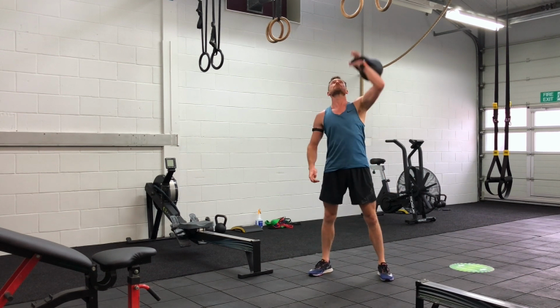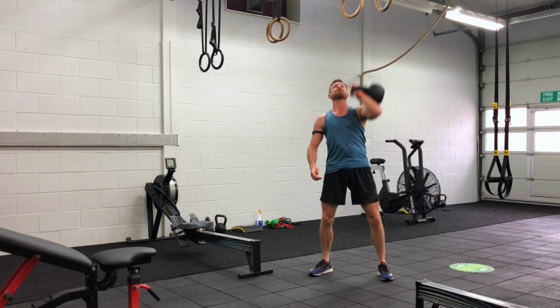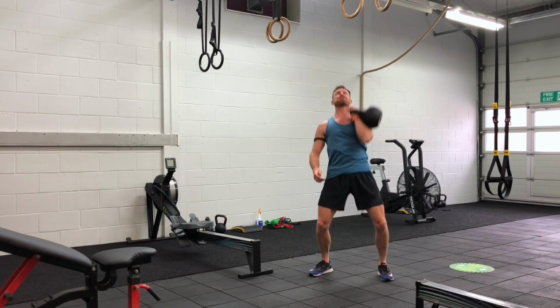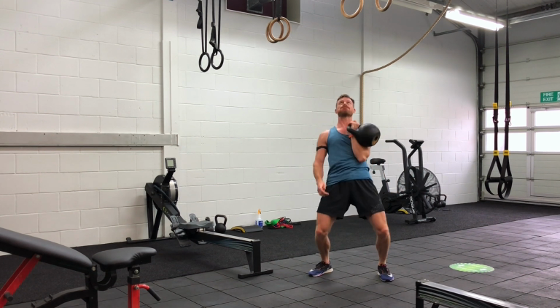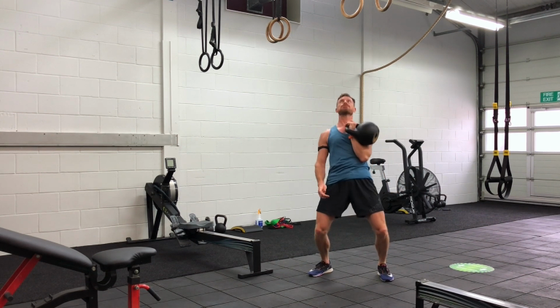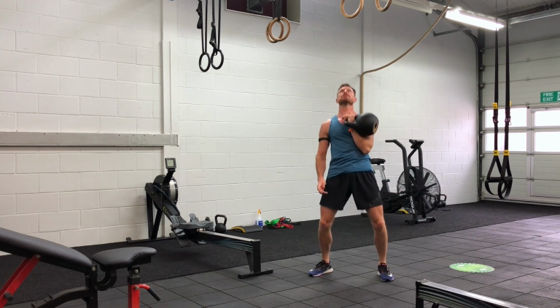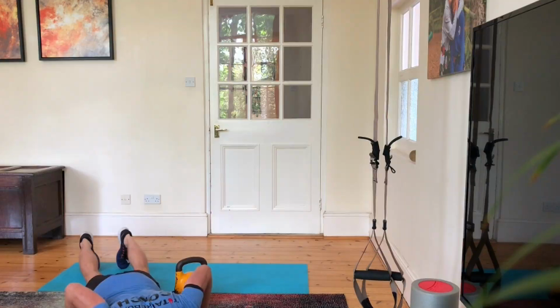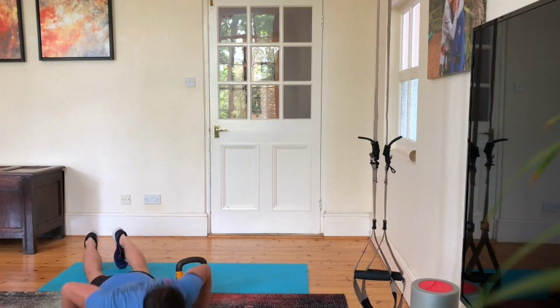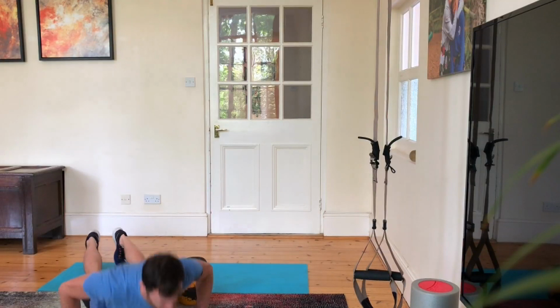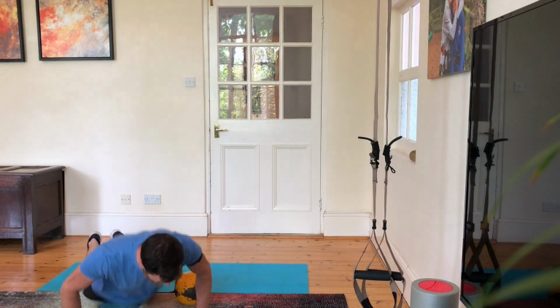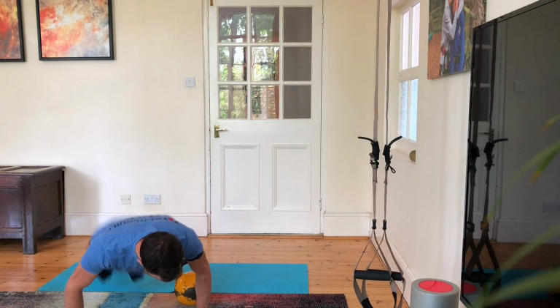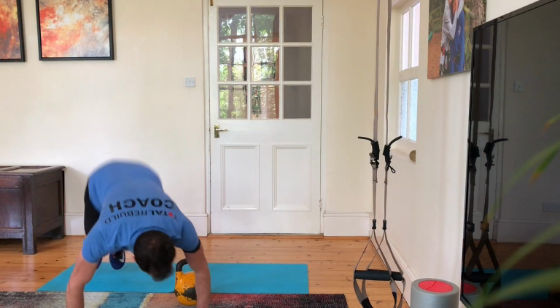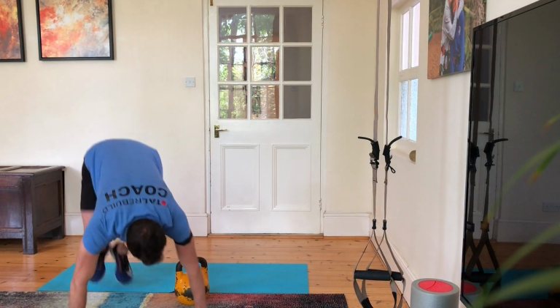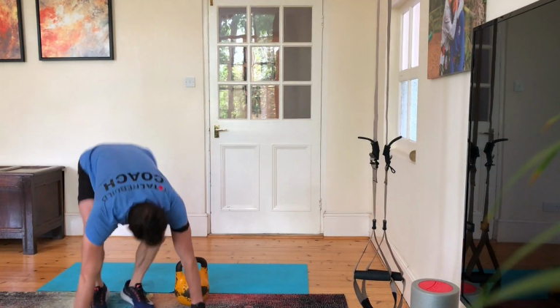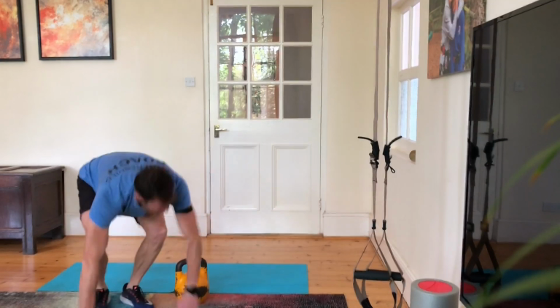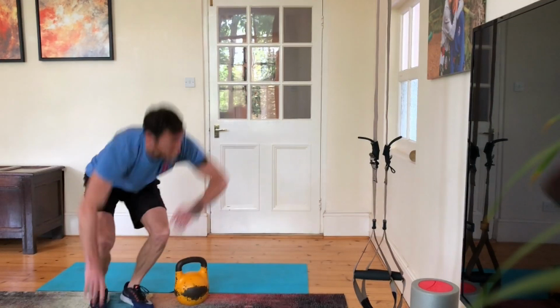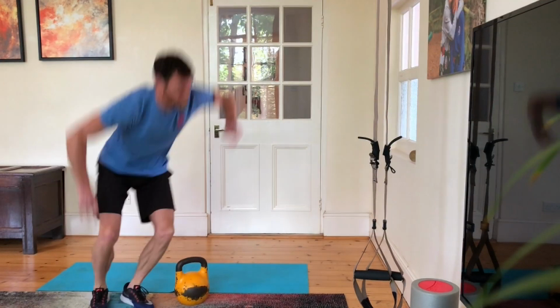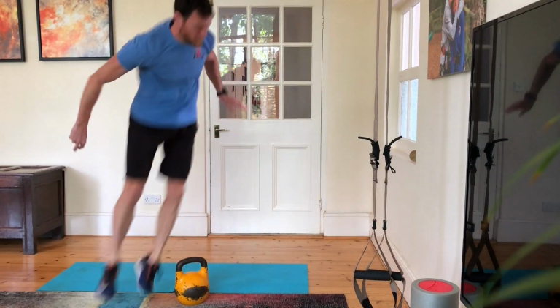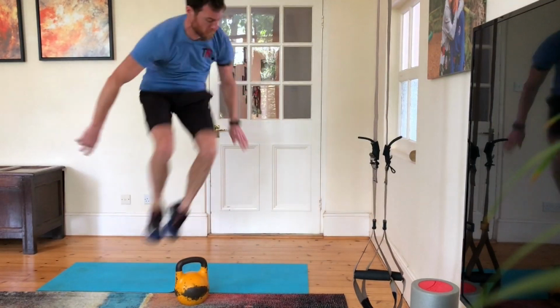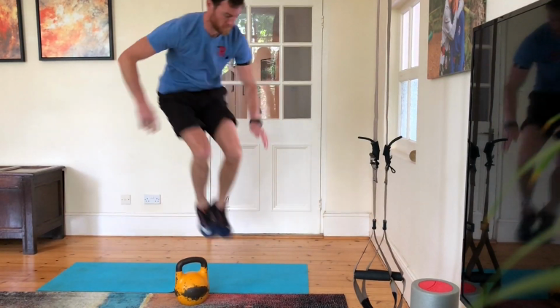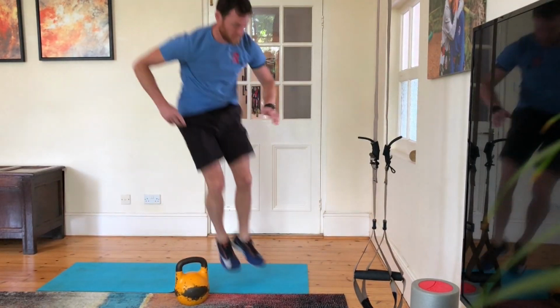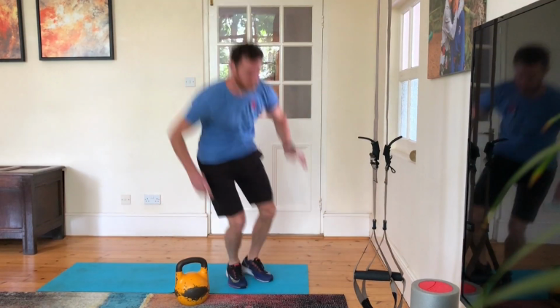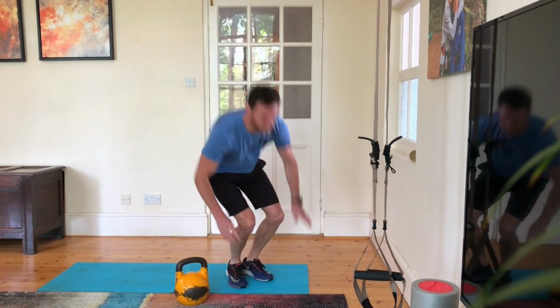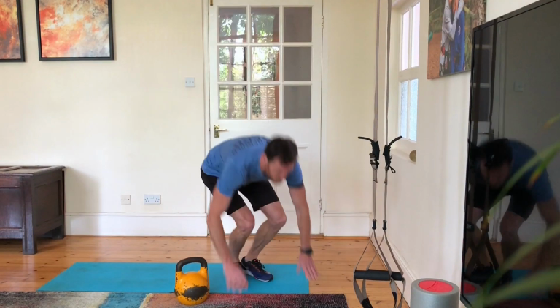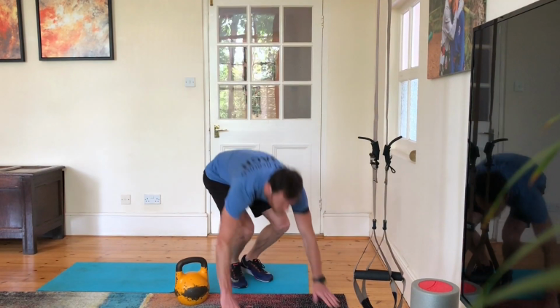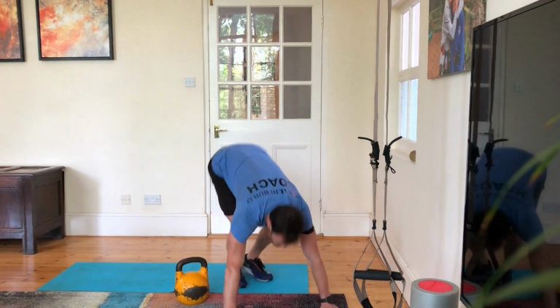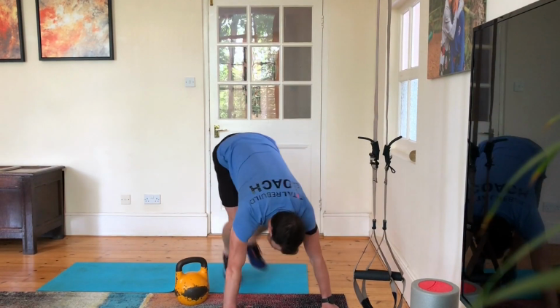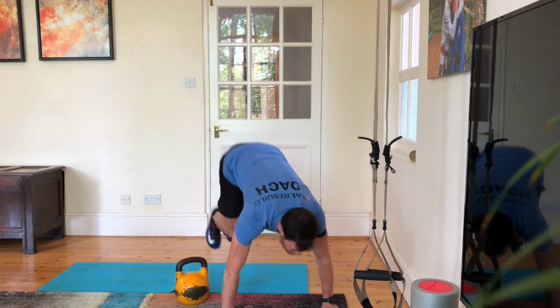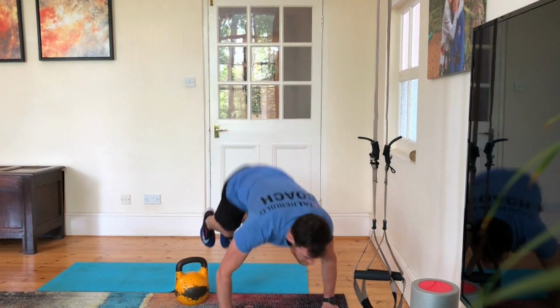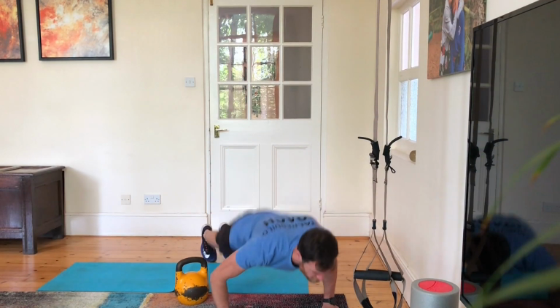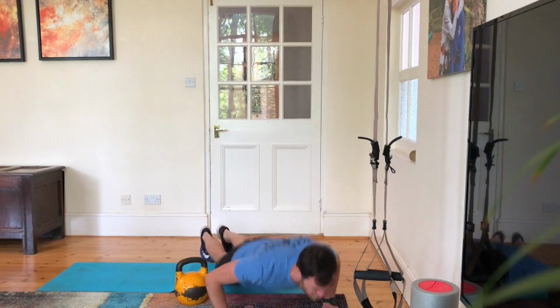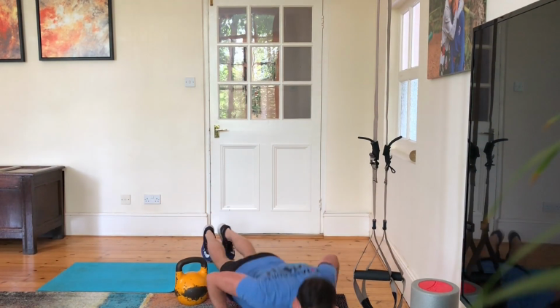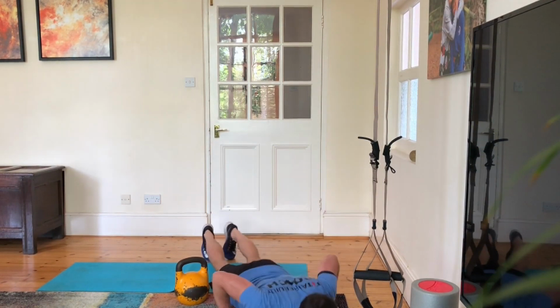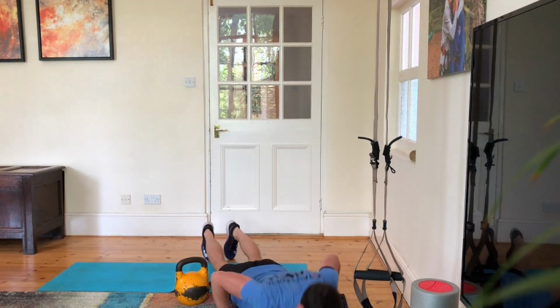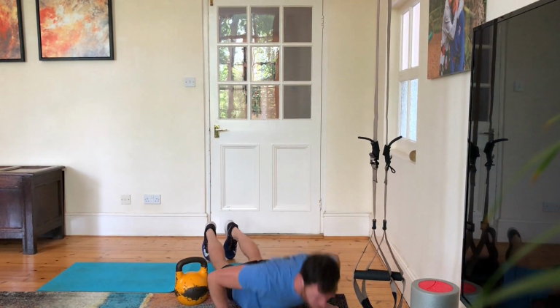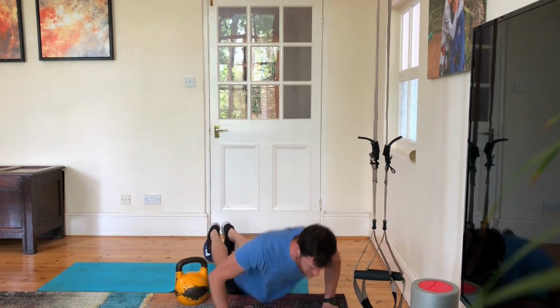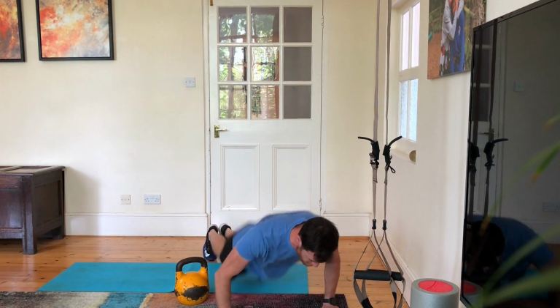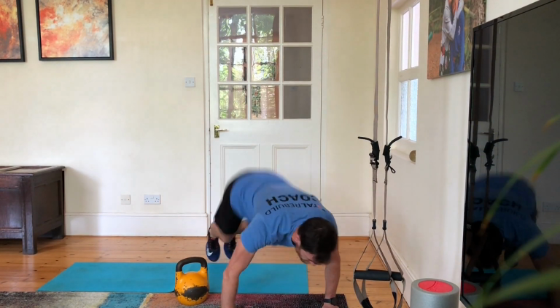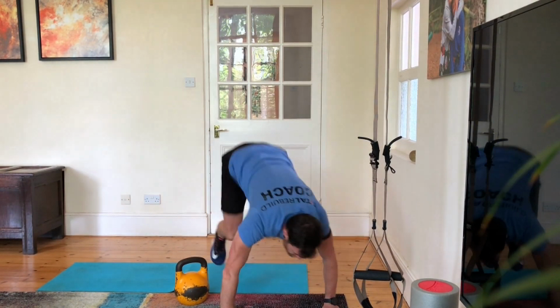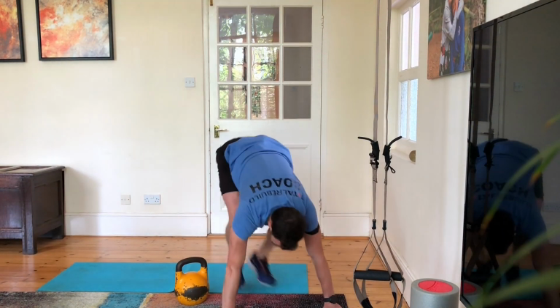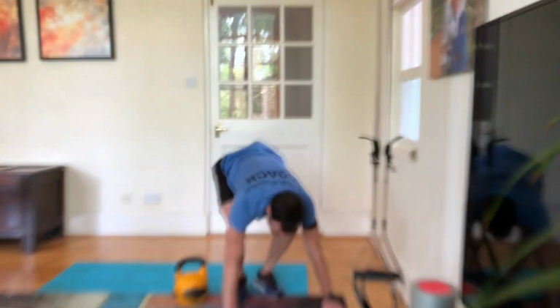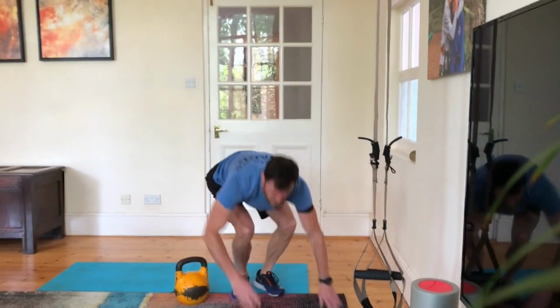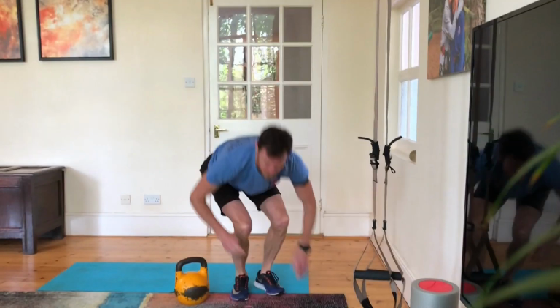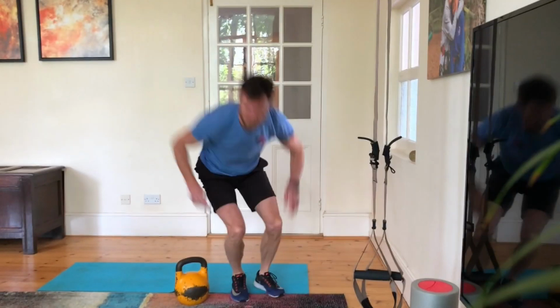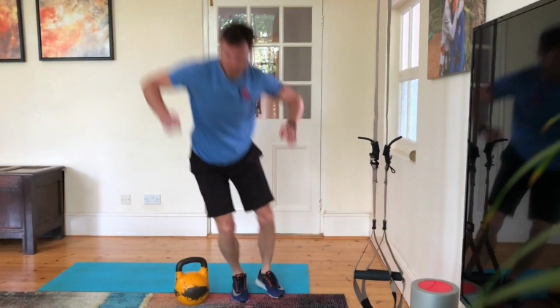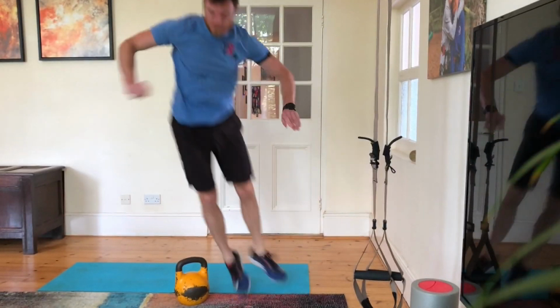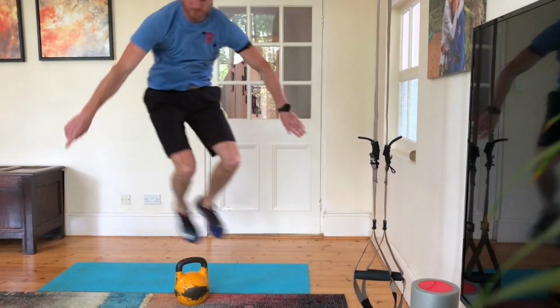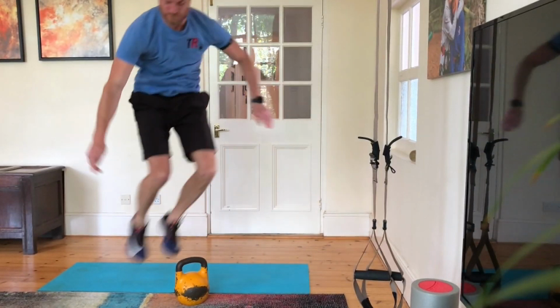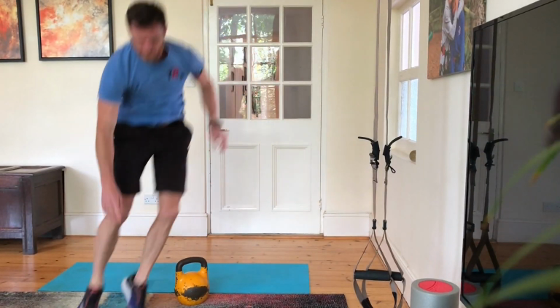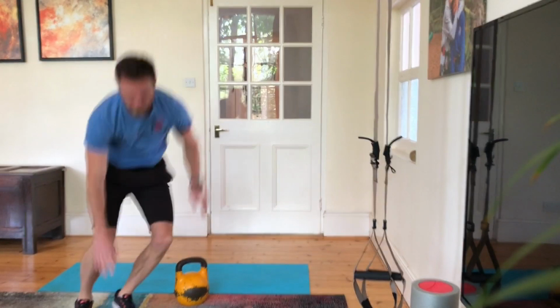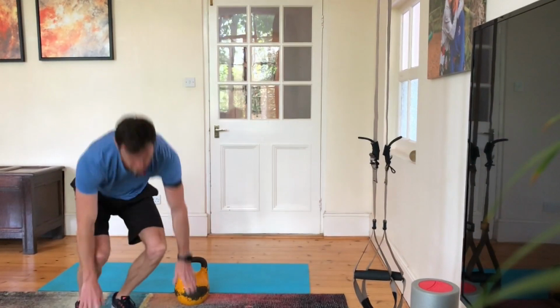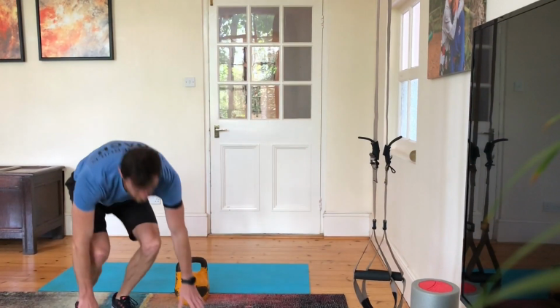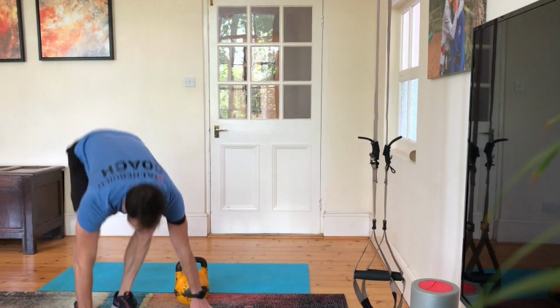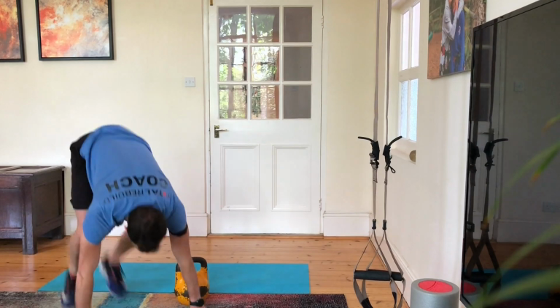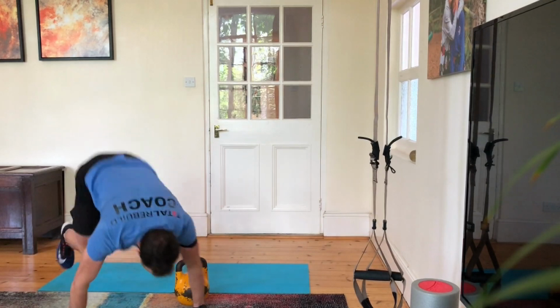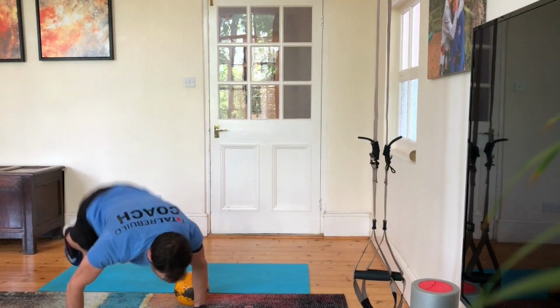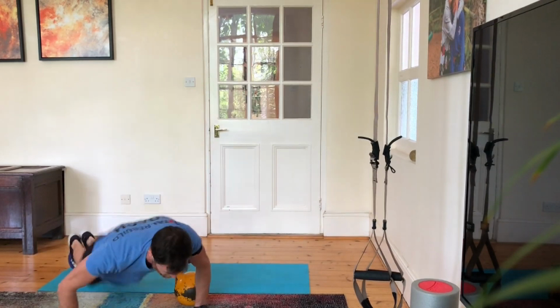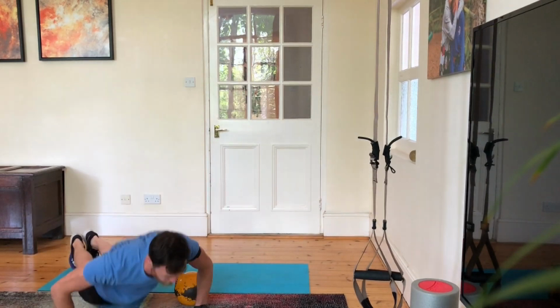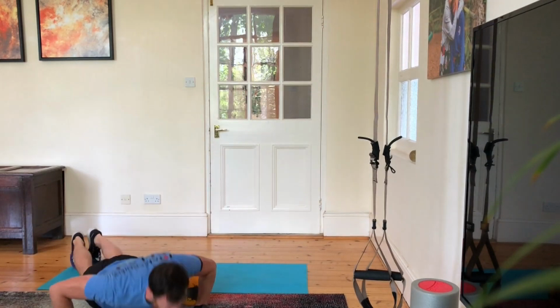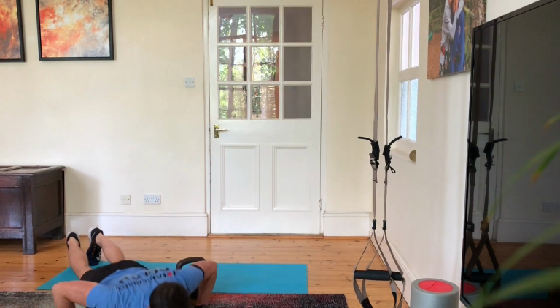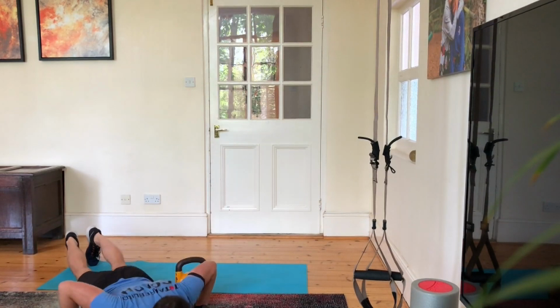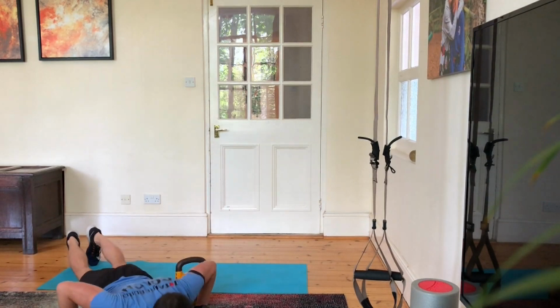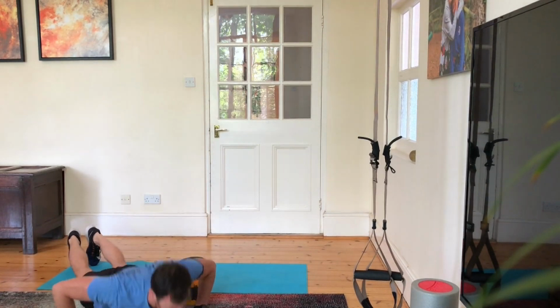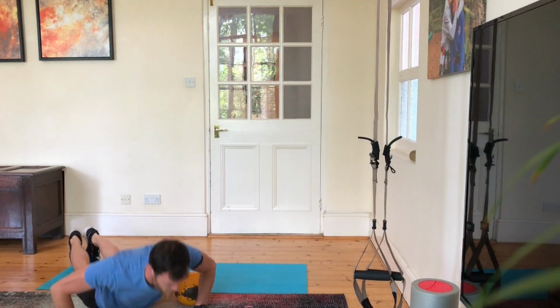Twelve alternating kettlebell long cycle — from the floor each time, changing hands. Then six burpees over the bell: do a burpee, jump back over the bell, do another one.